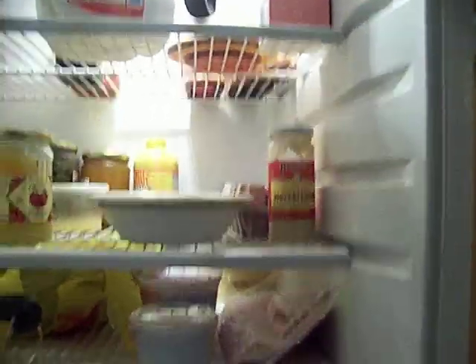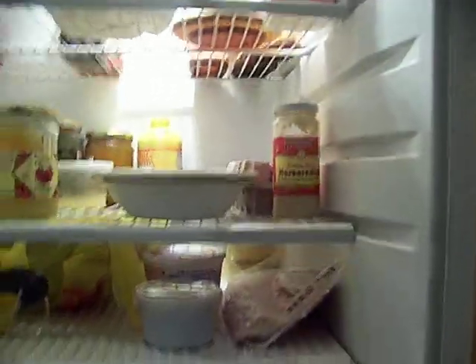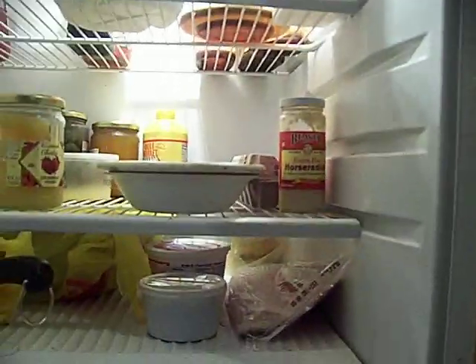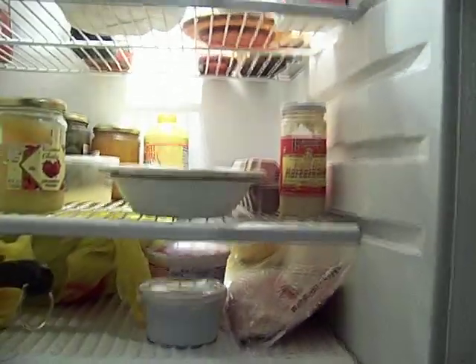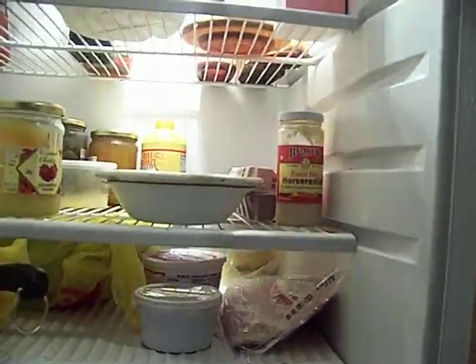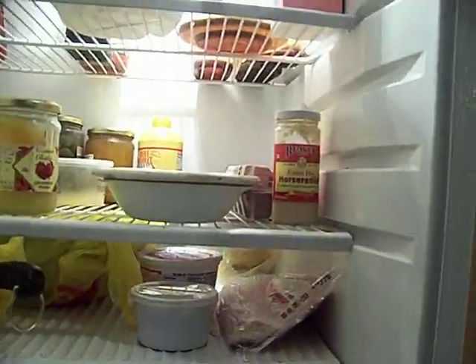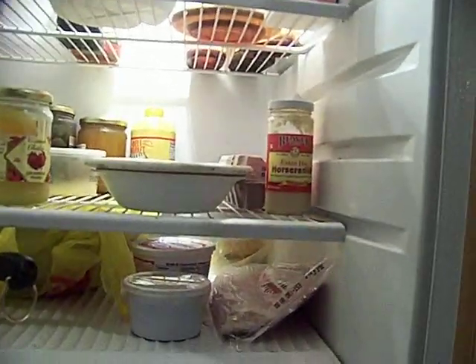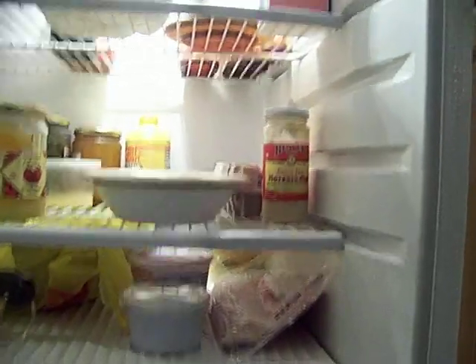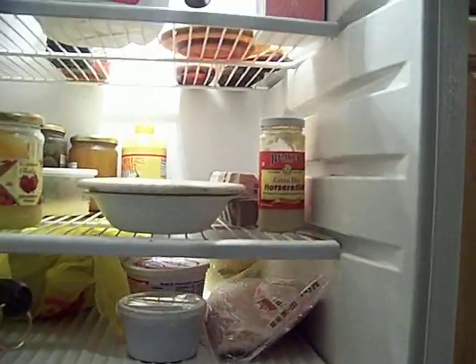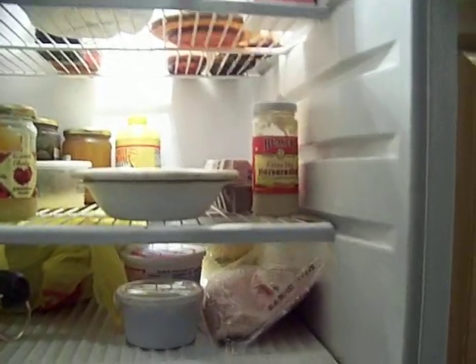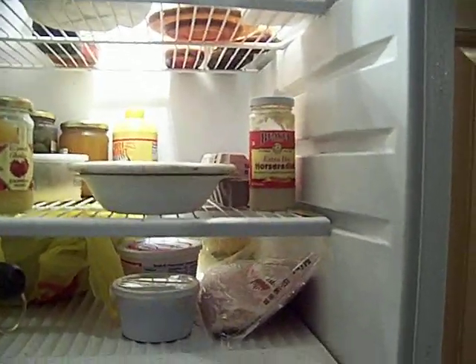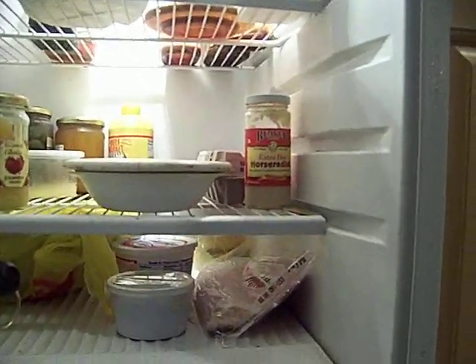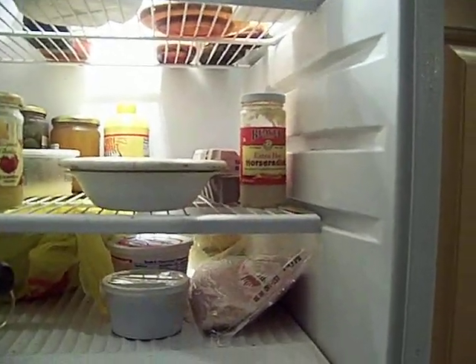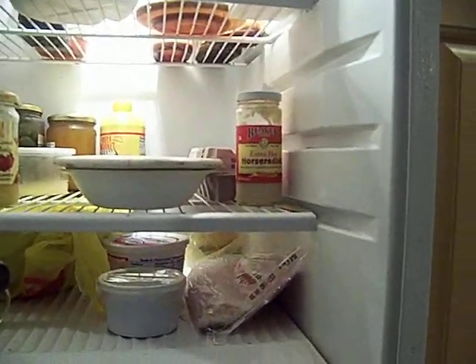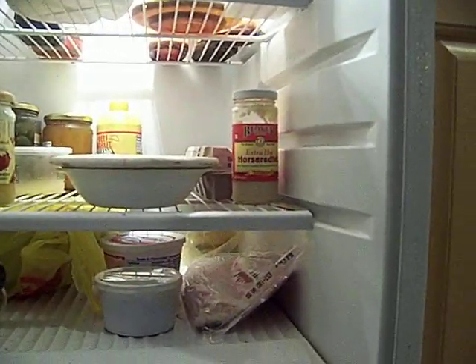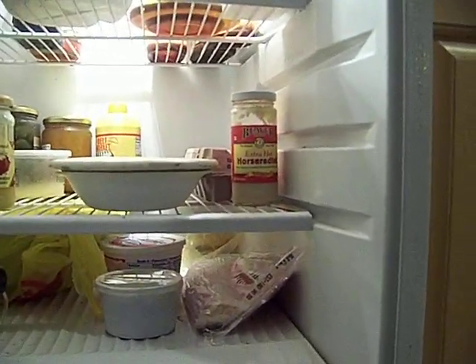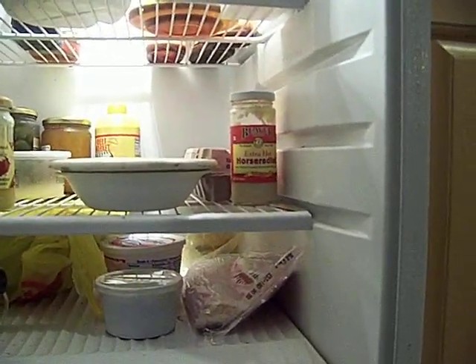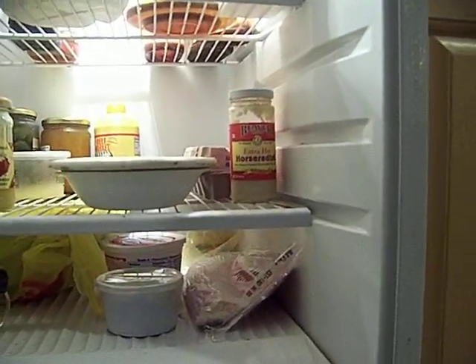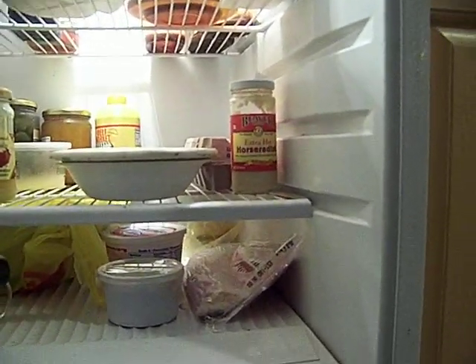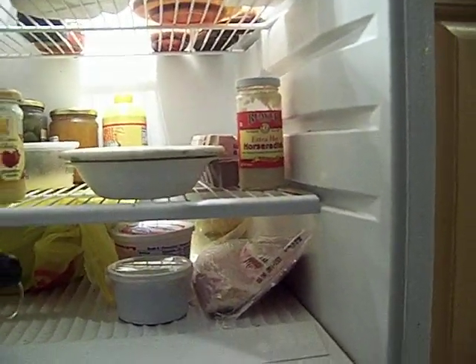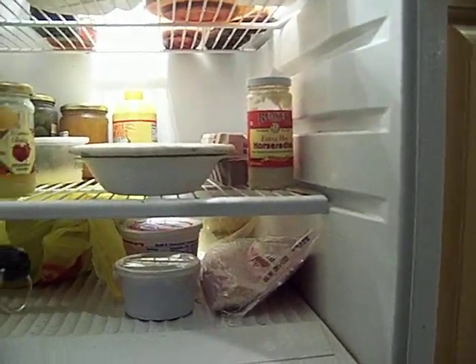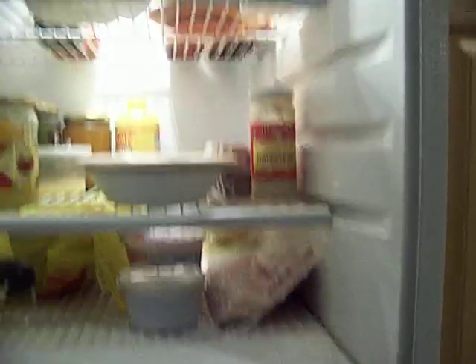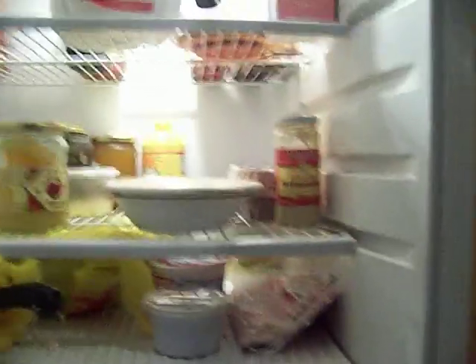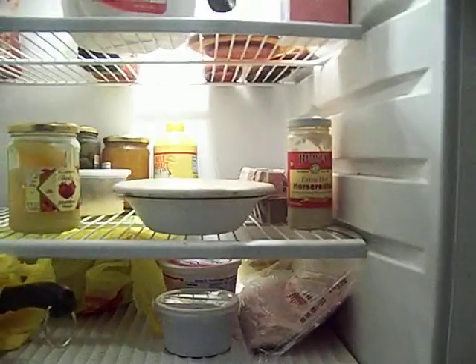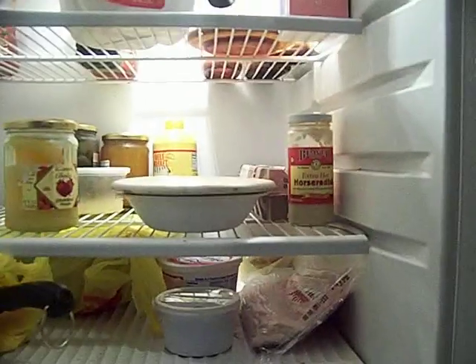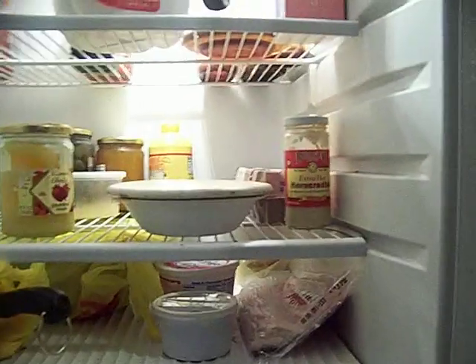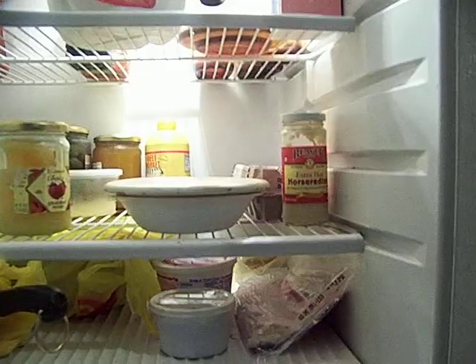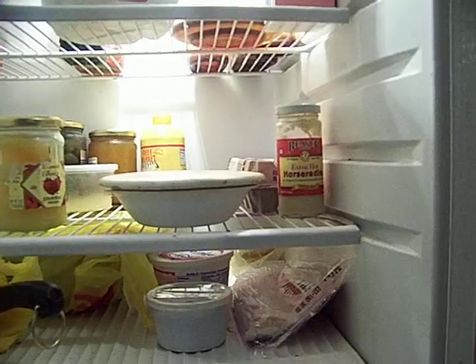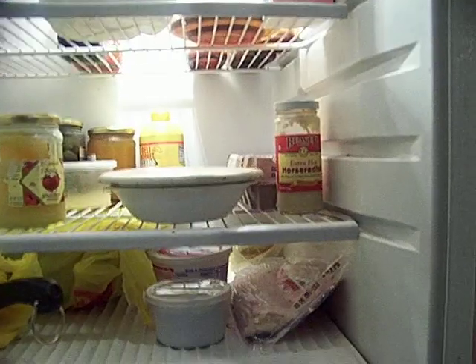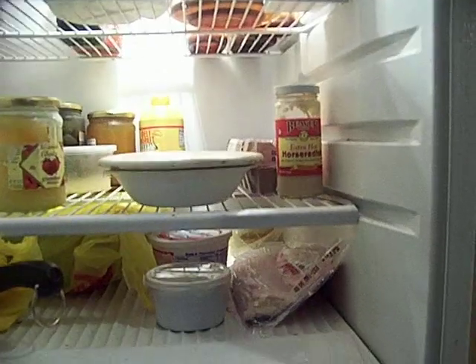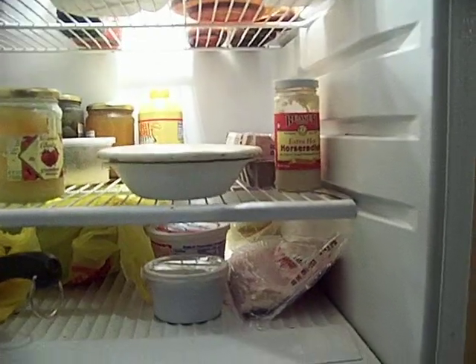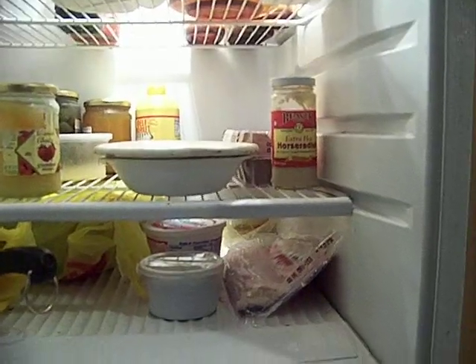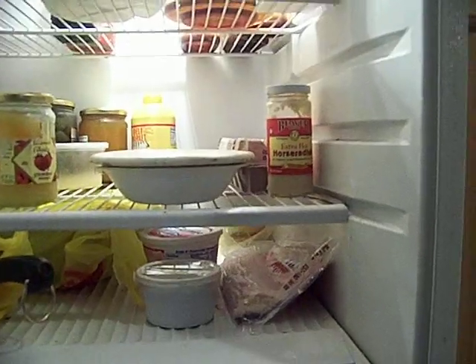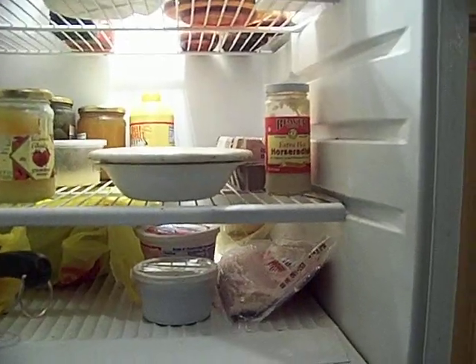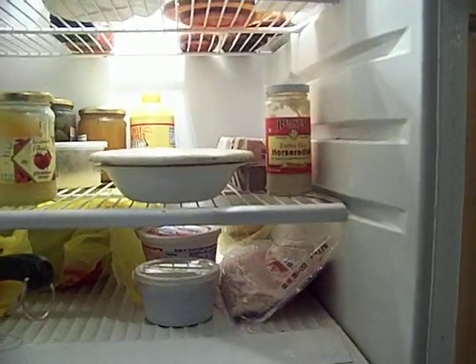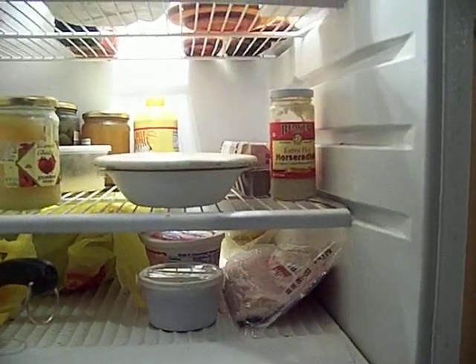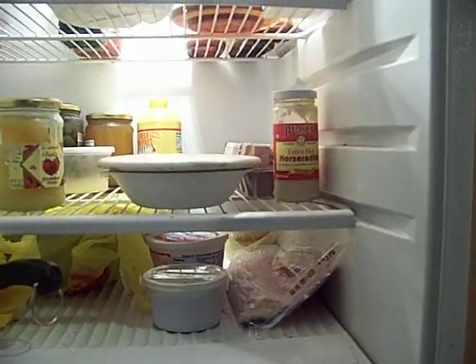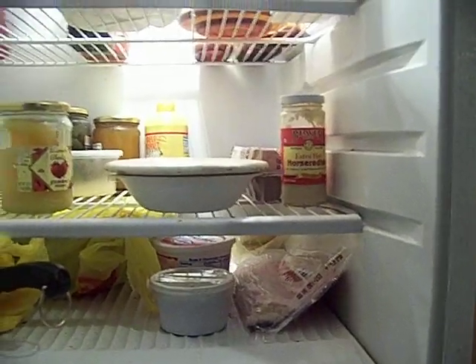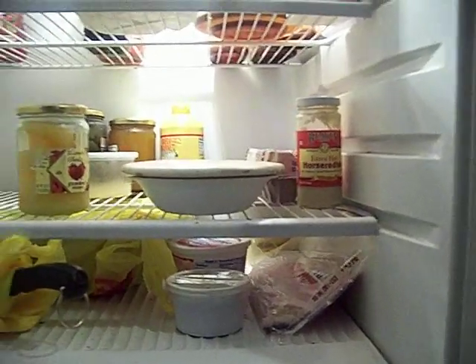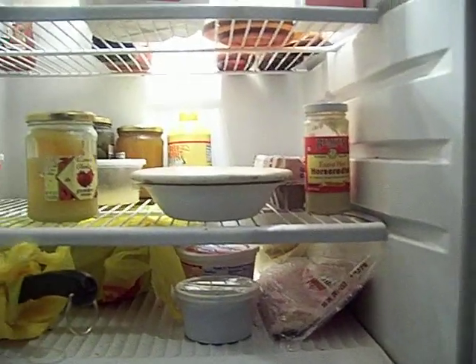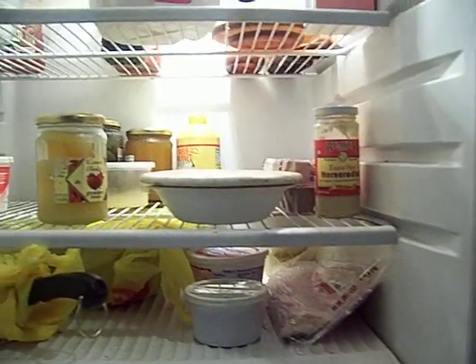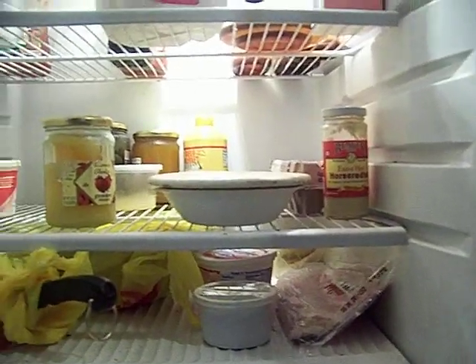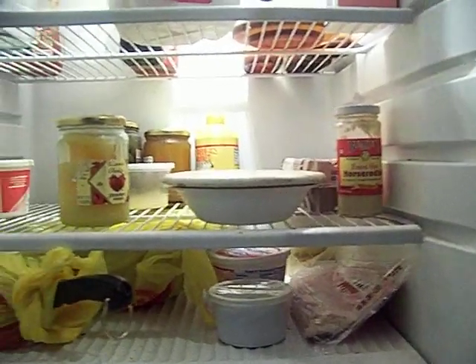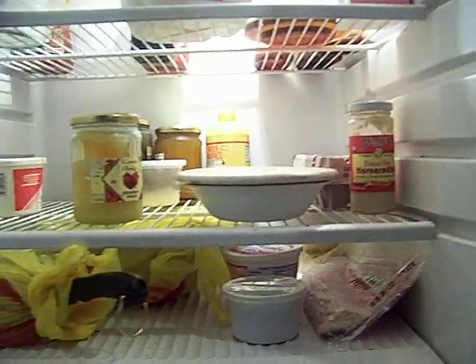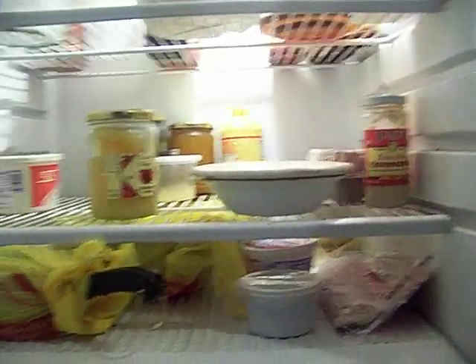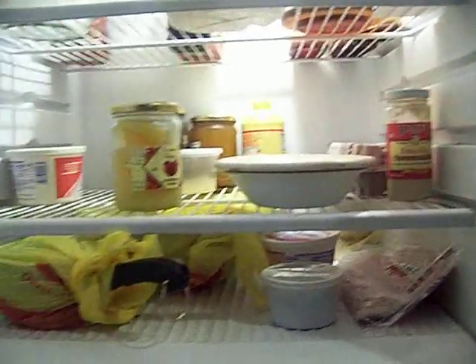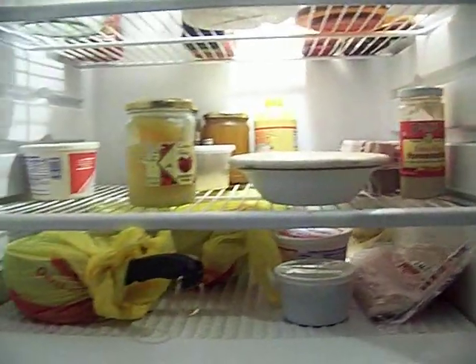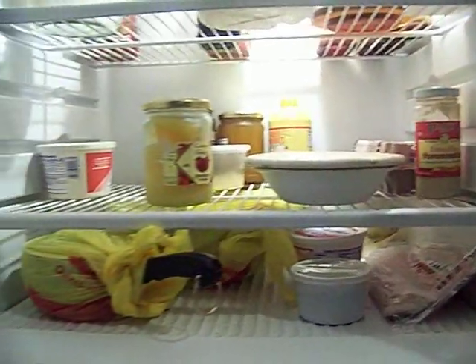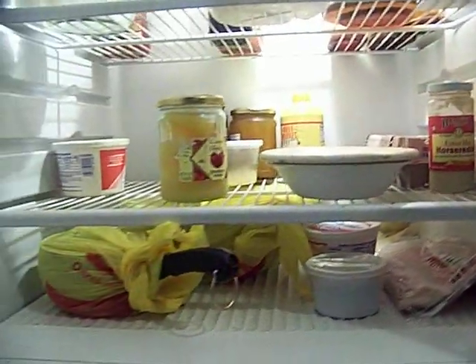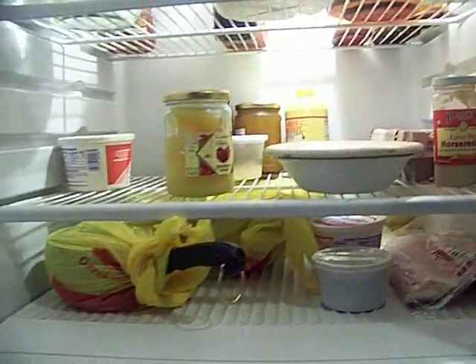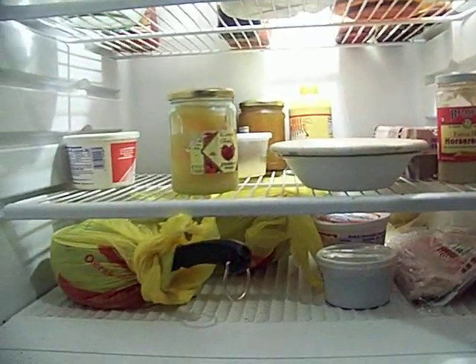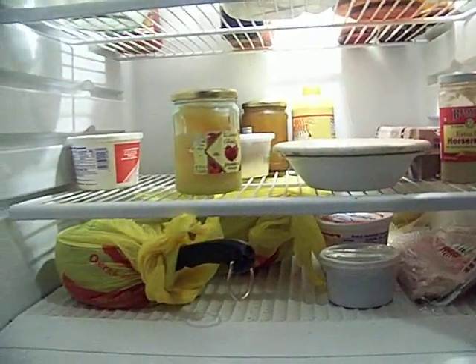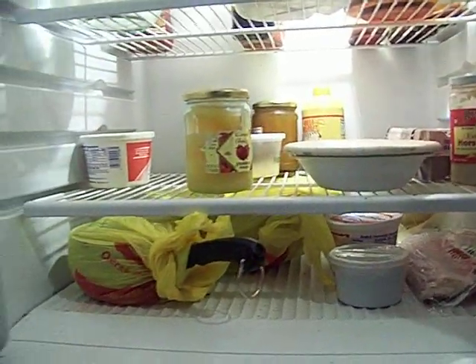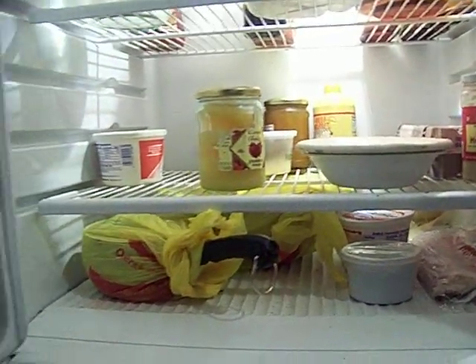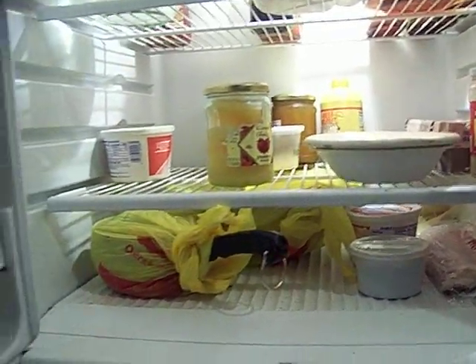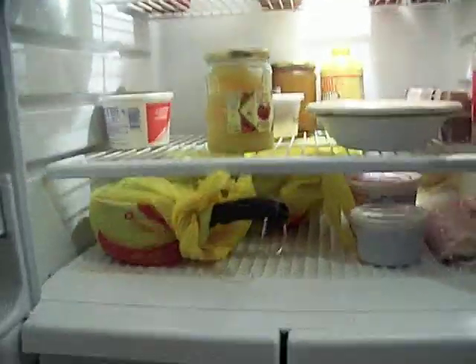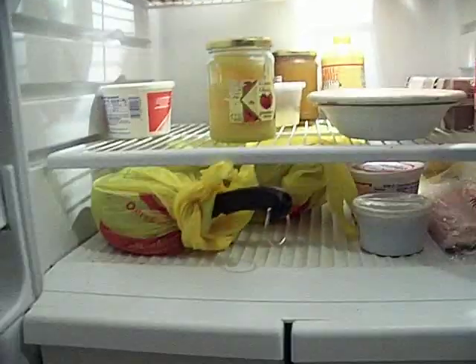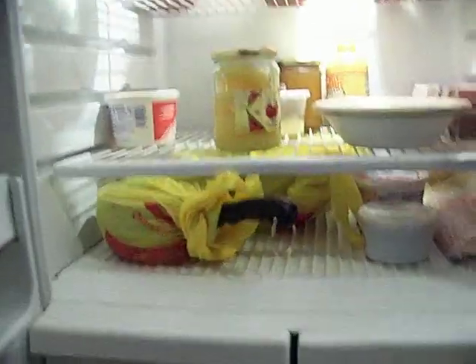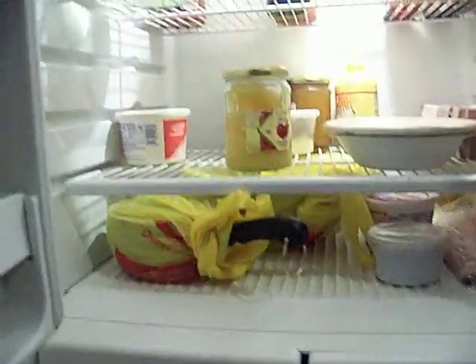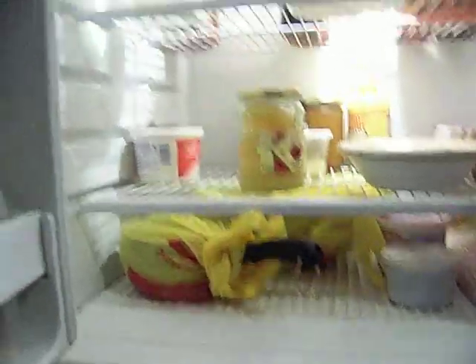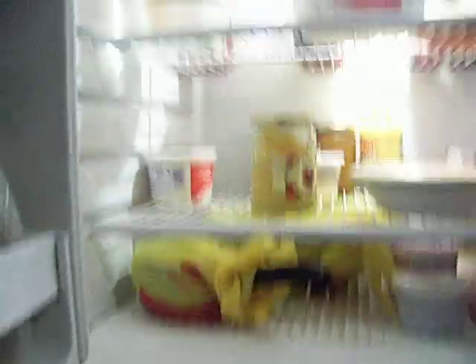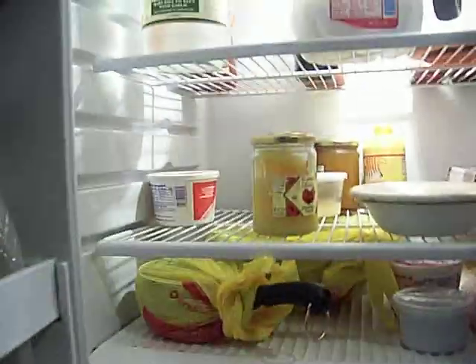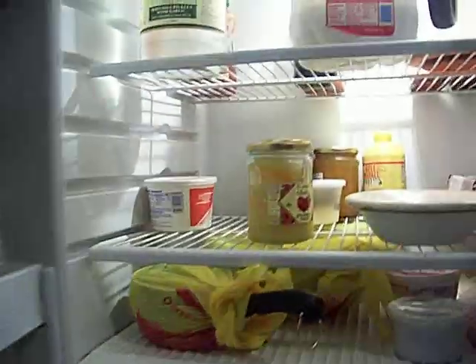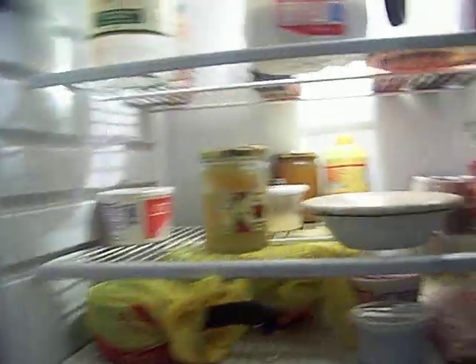Especially since the water is all shipped warm — they're not shipping it cold, so the plastic stays warm.